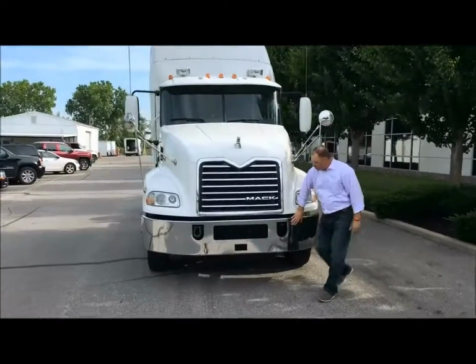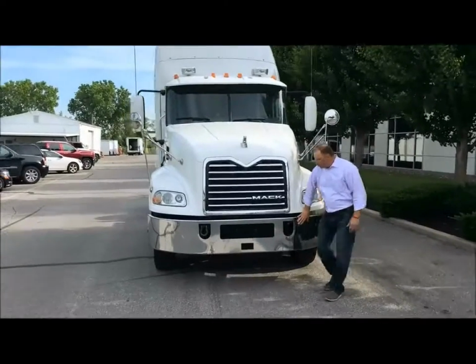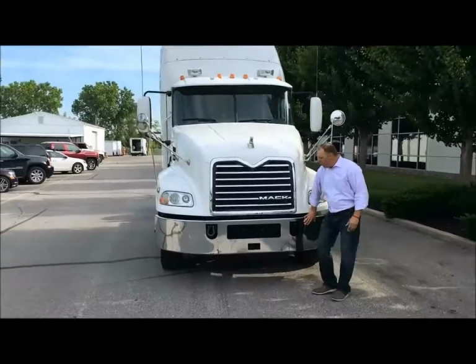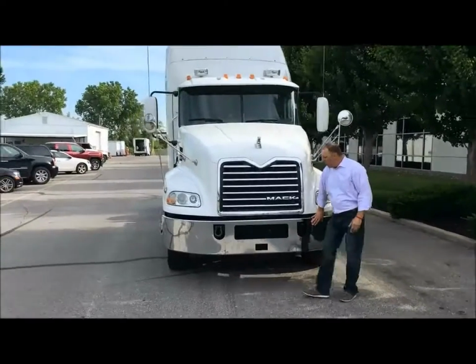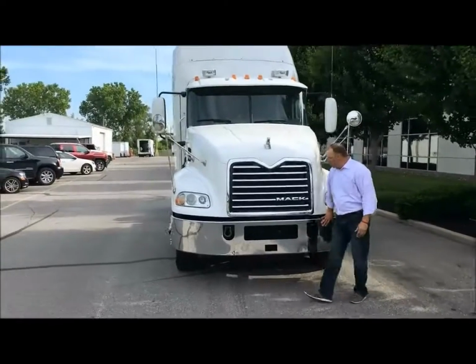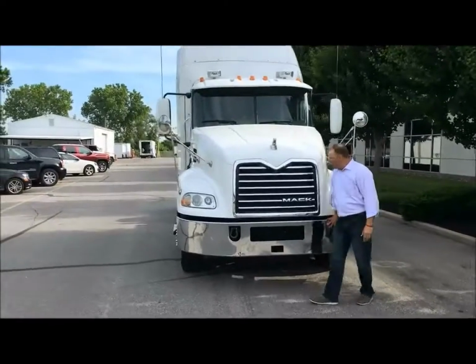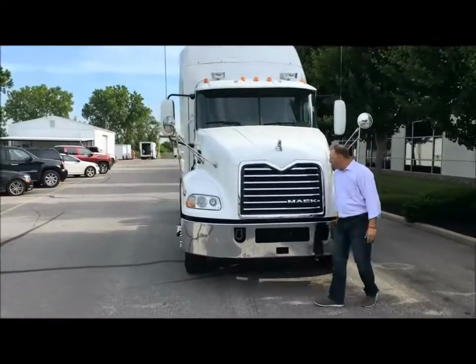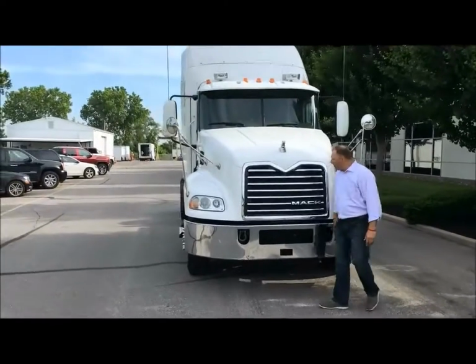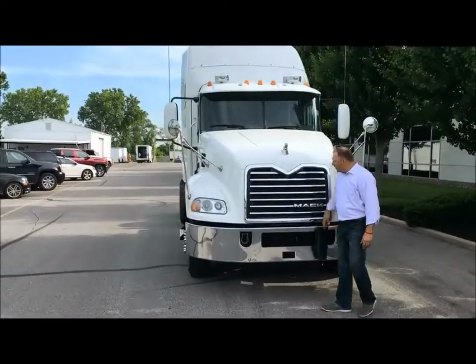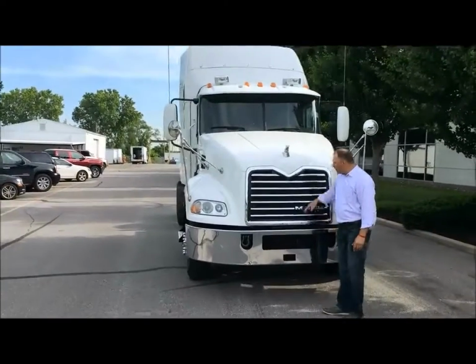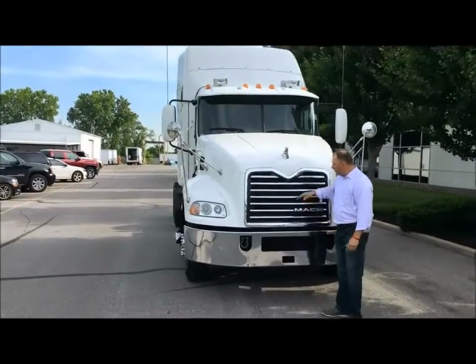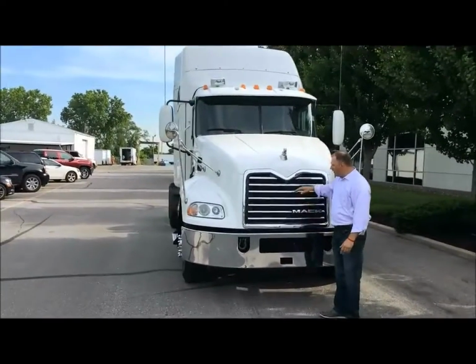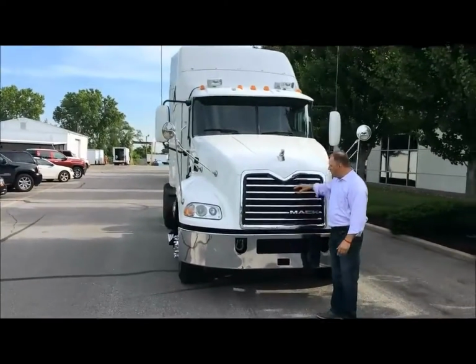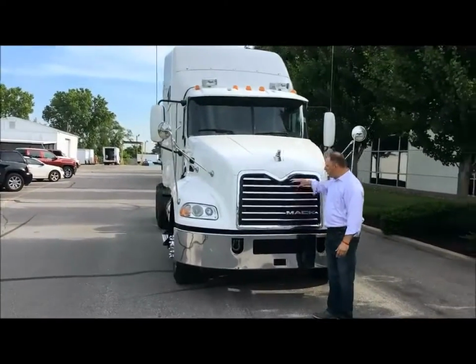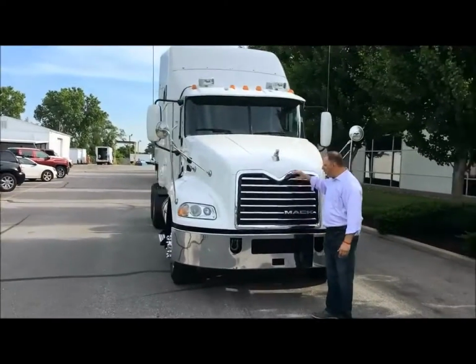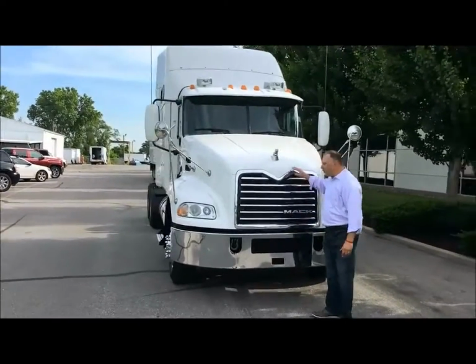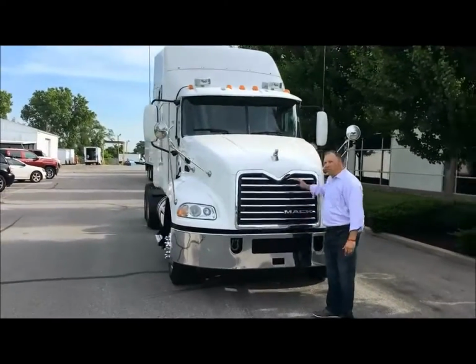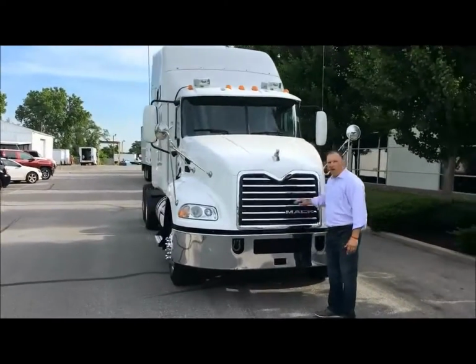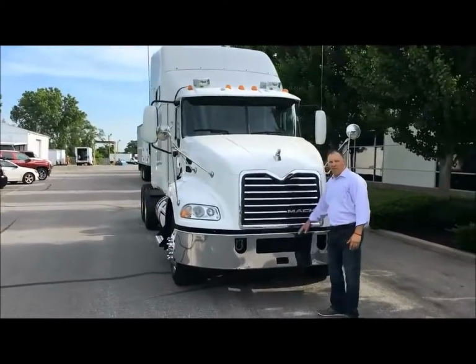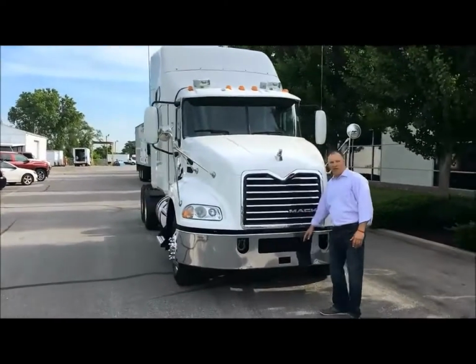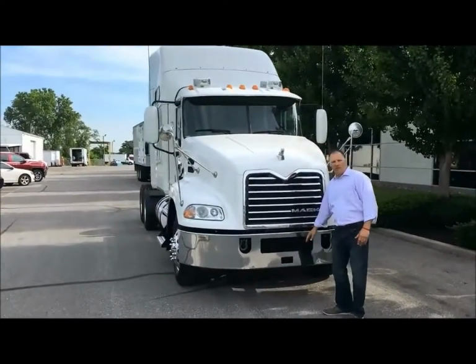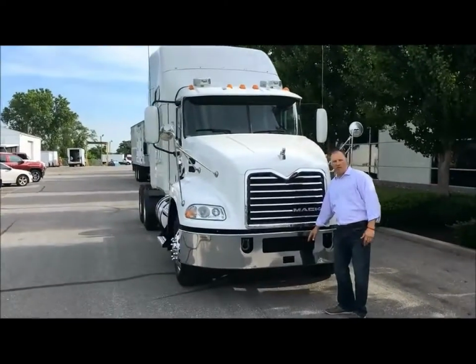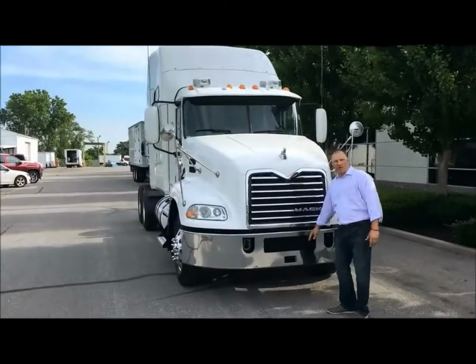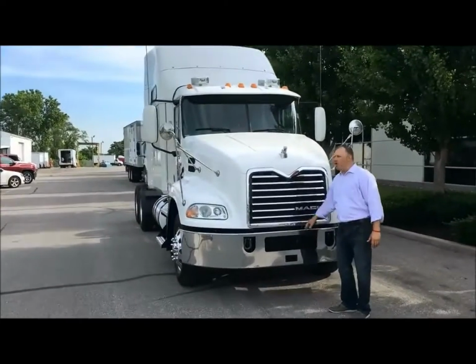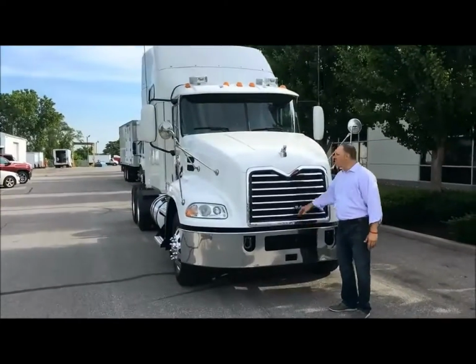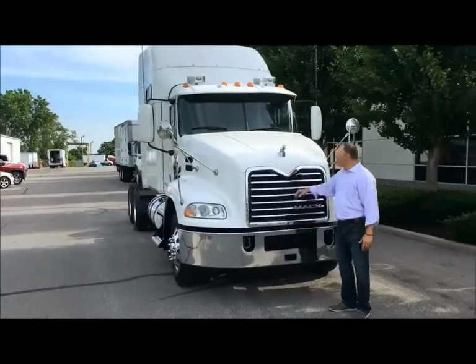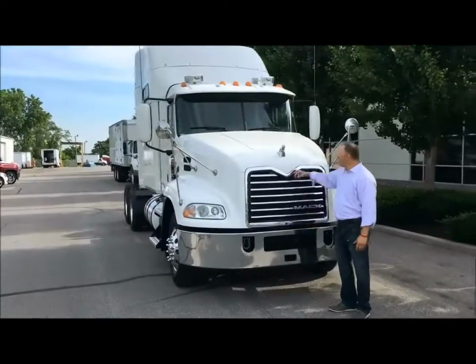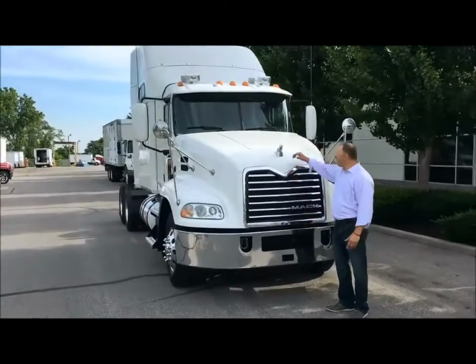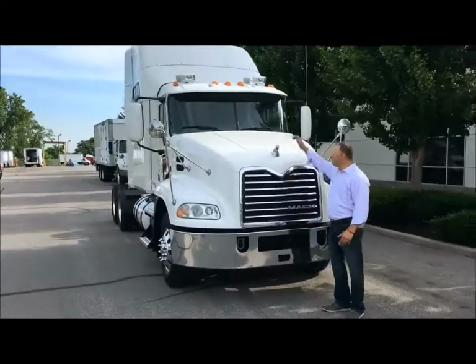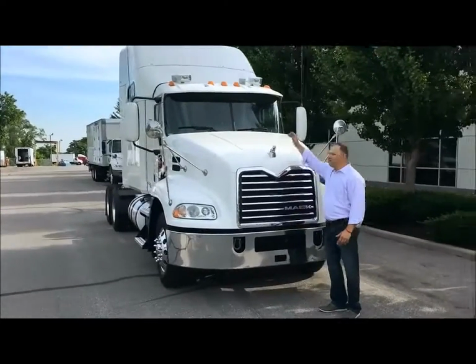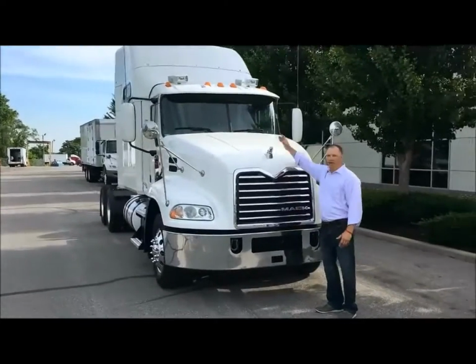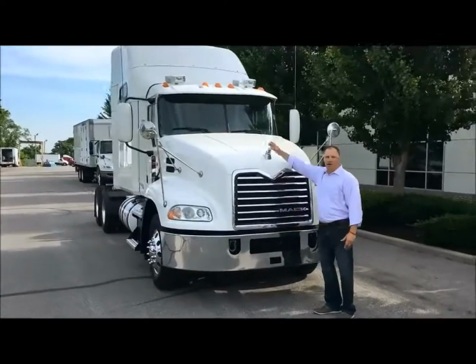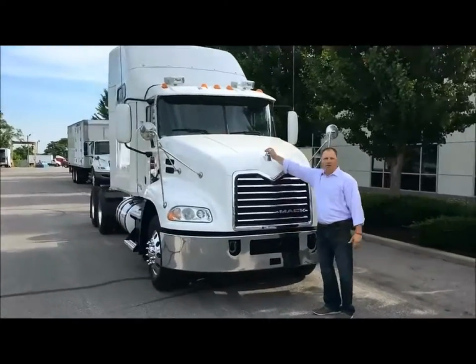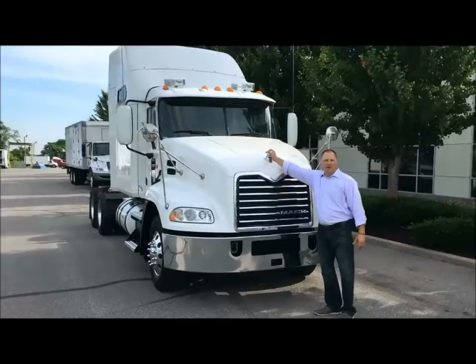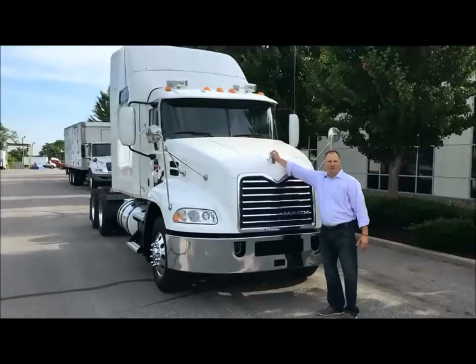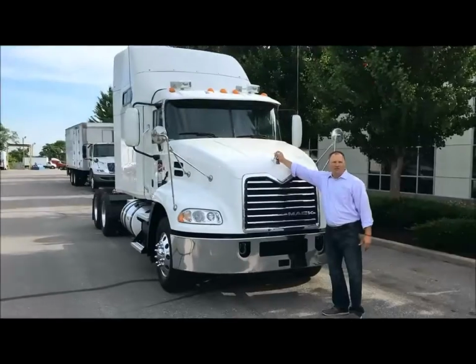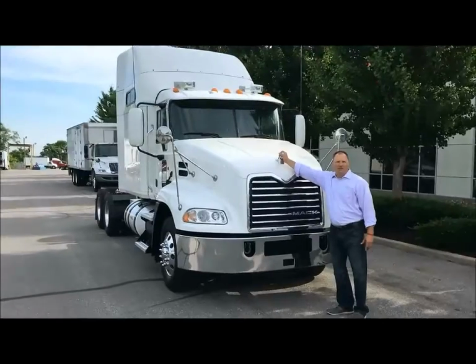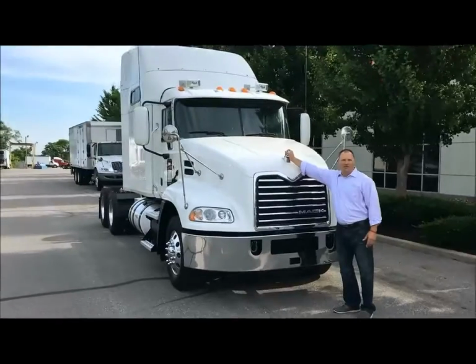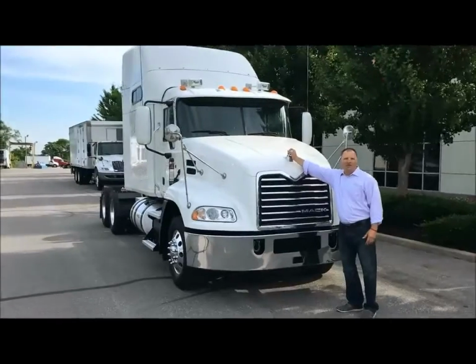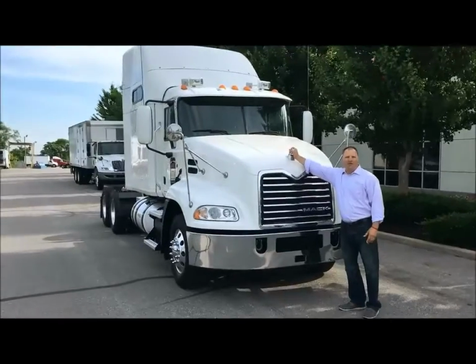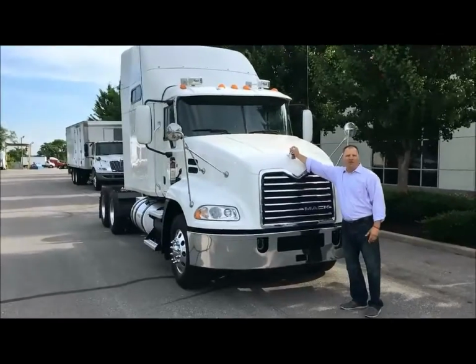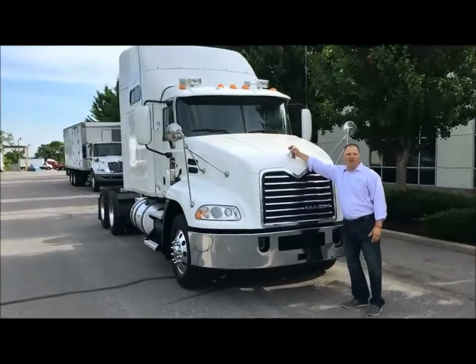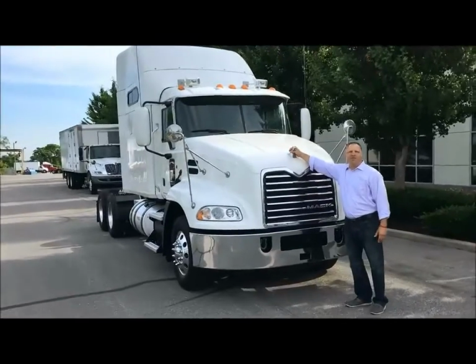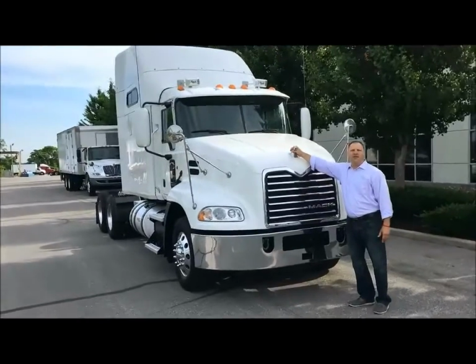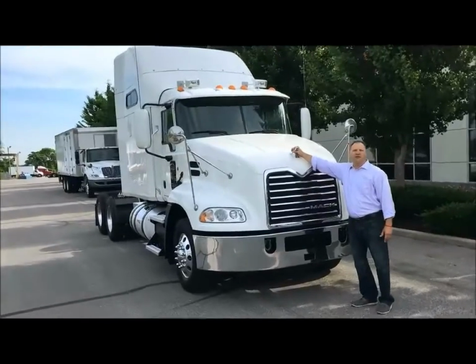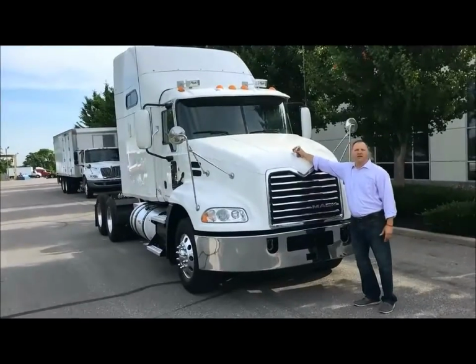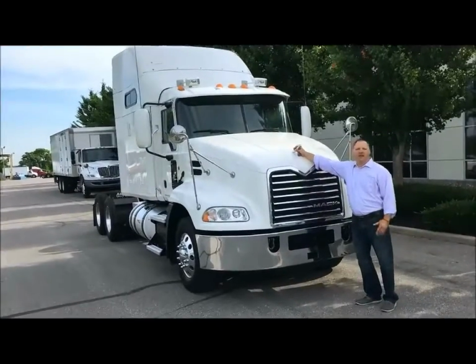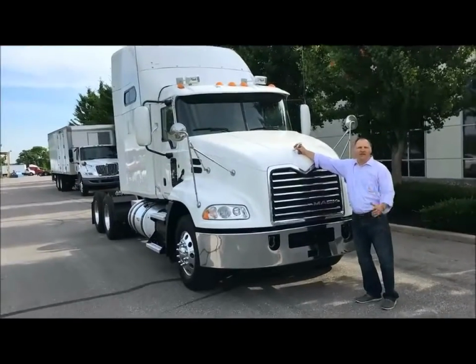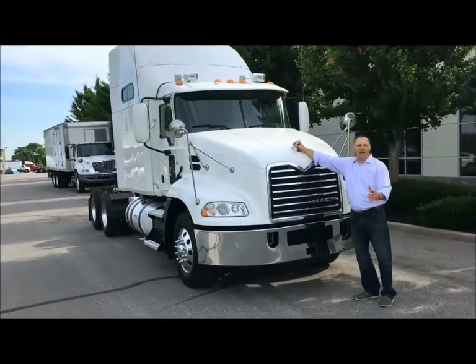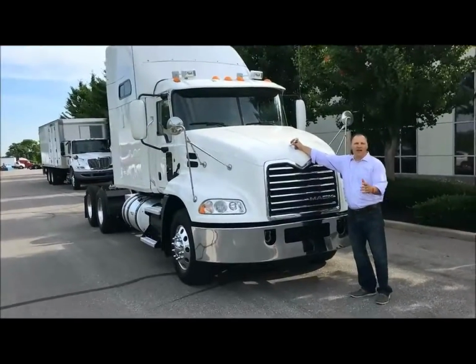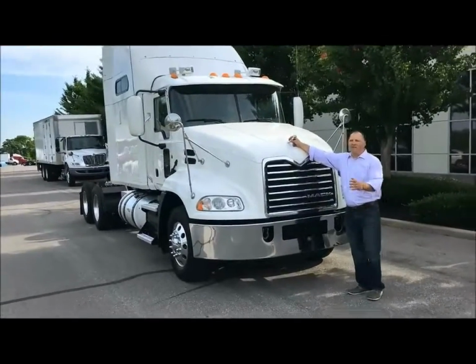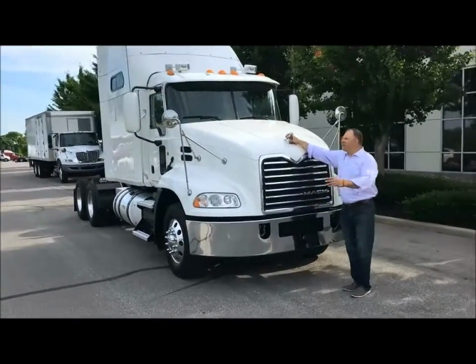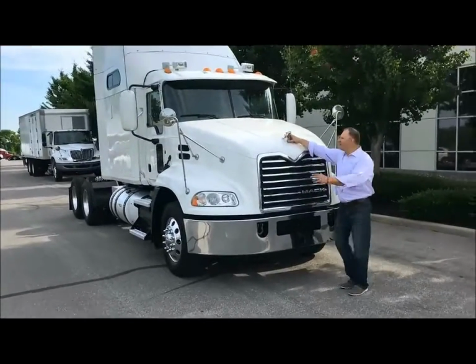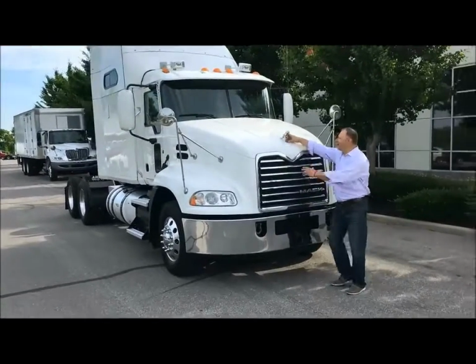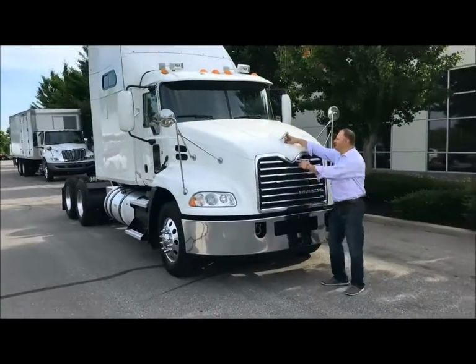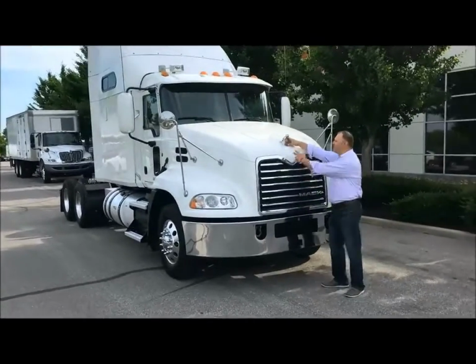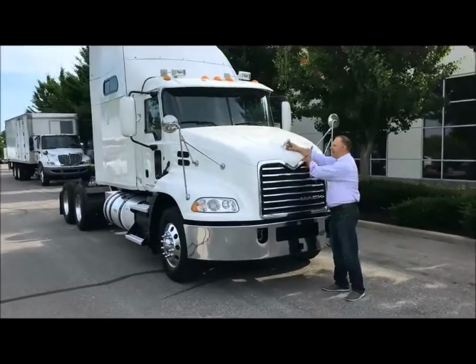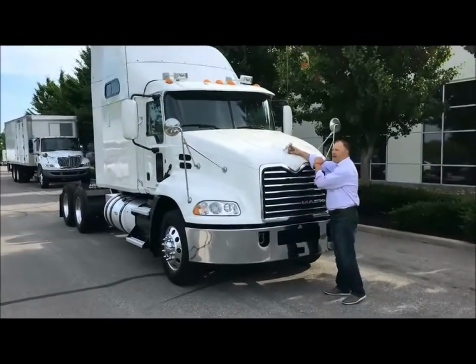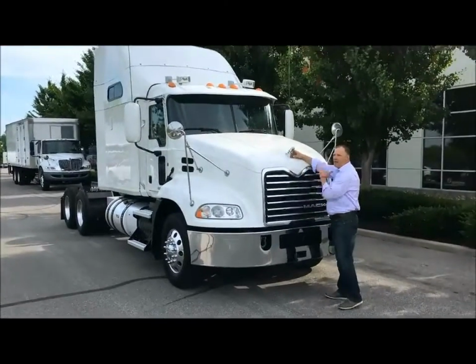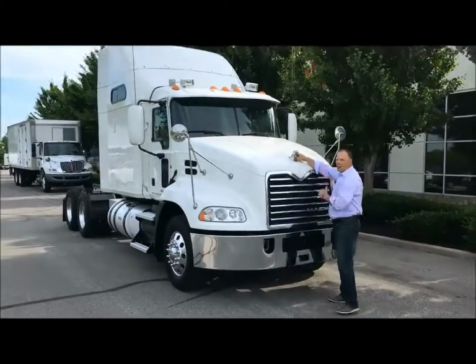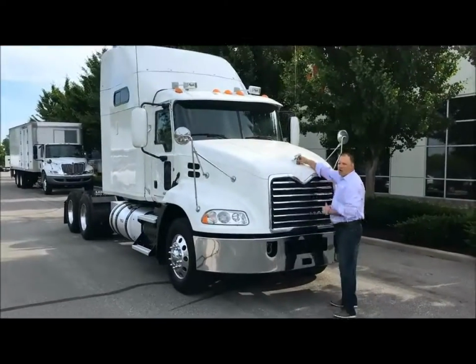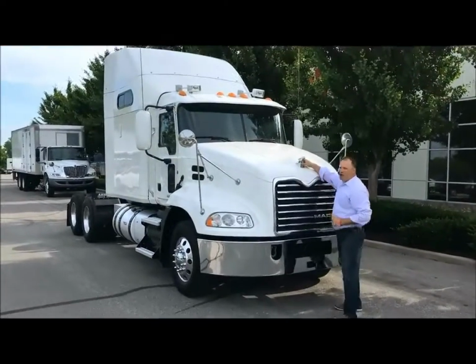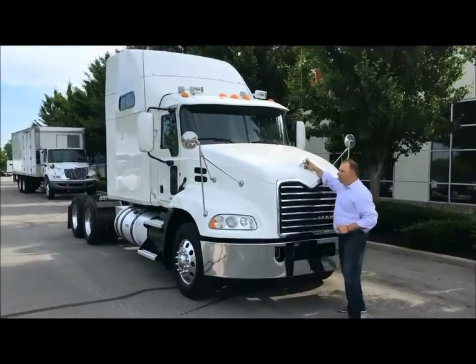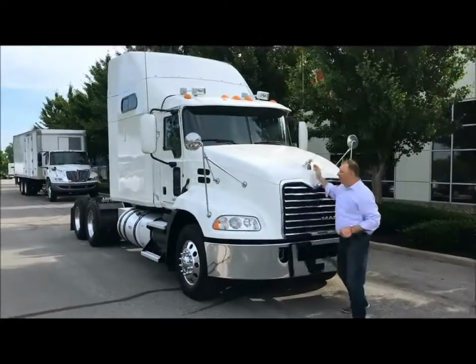Chrome grille, chrome bumper. And right here is the symbol of dependability and reliability — the Mack Bulldog.